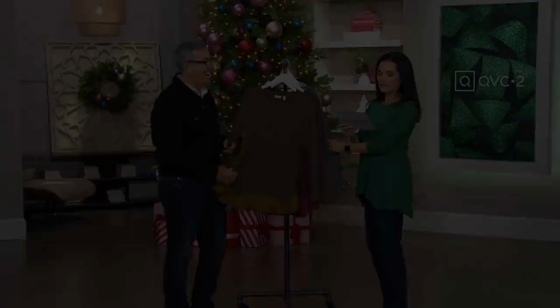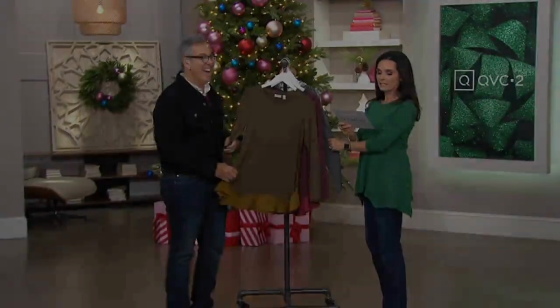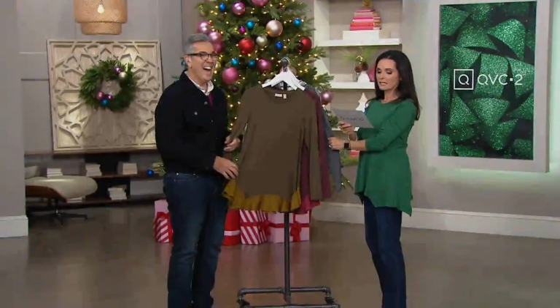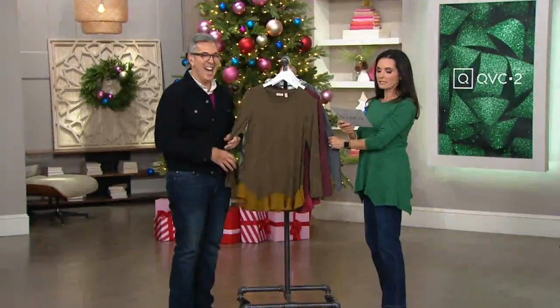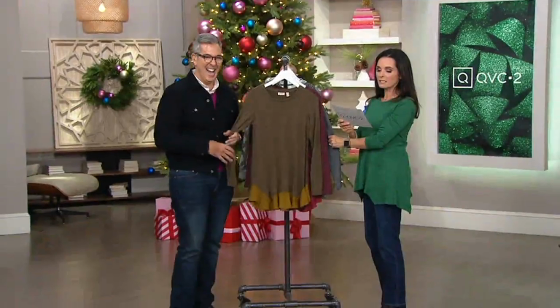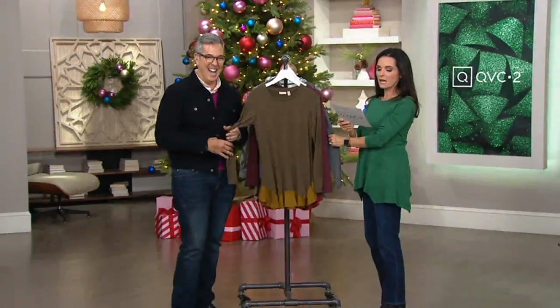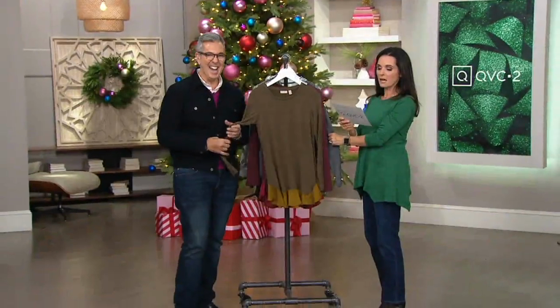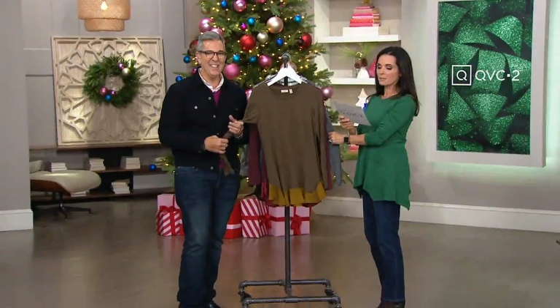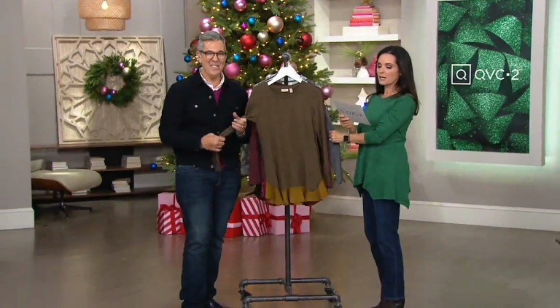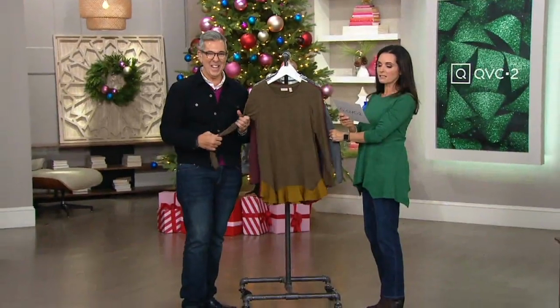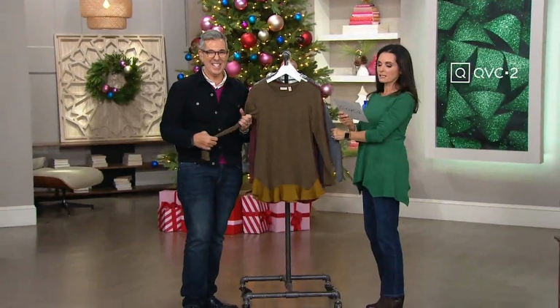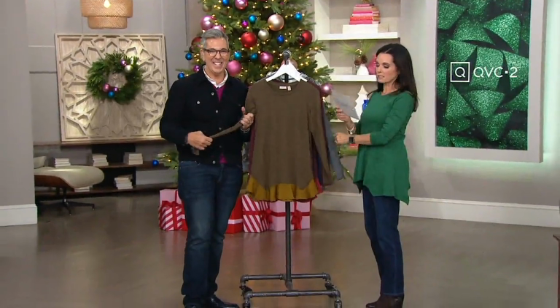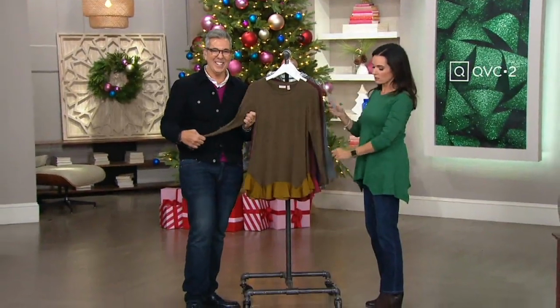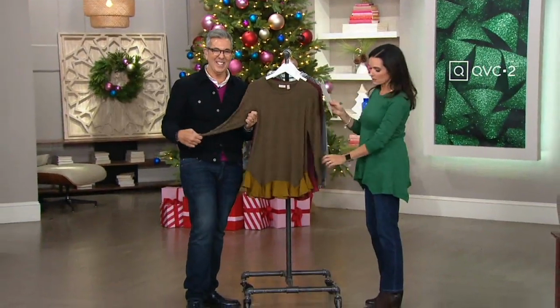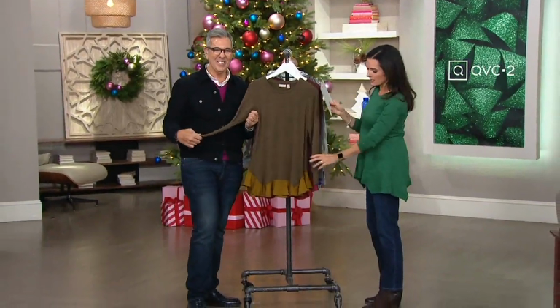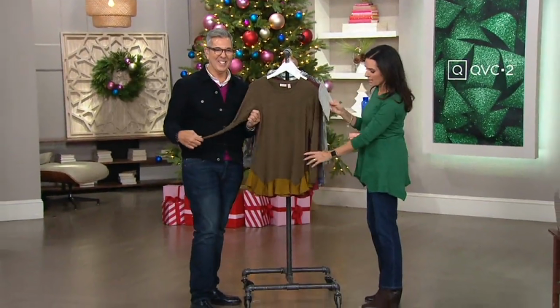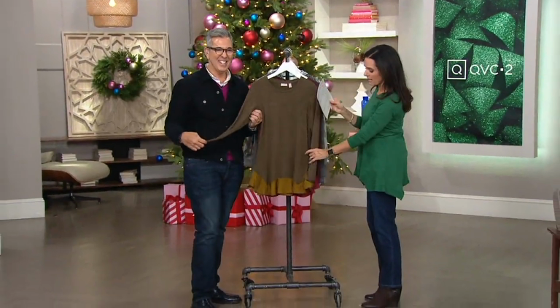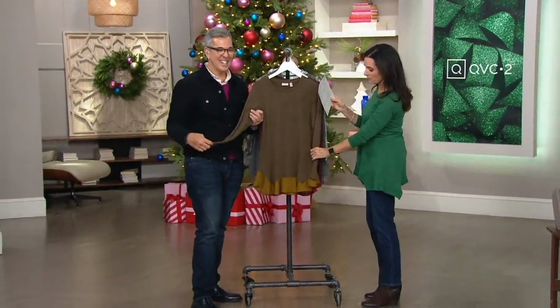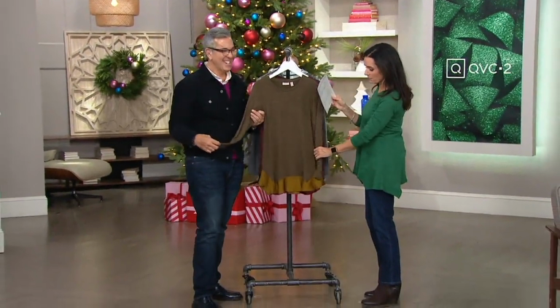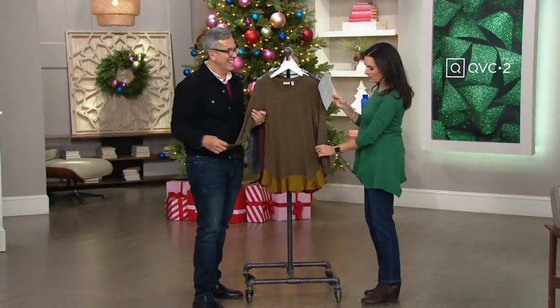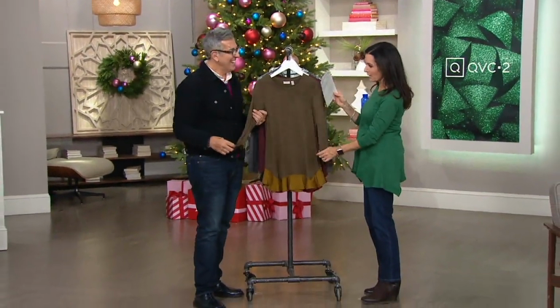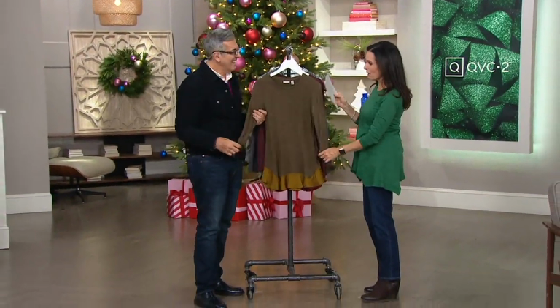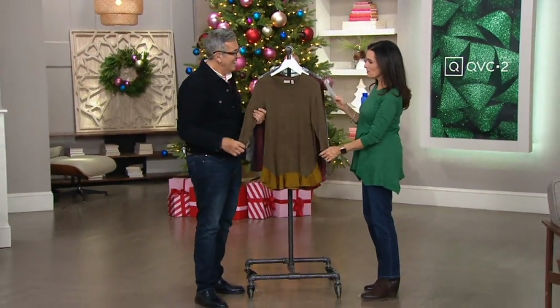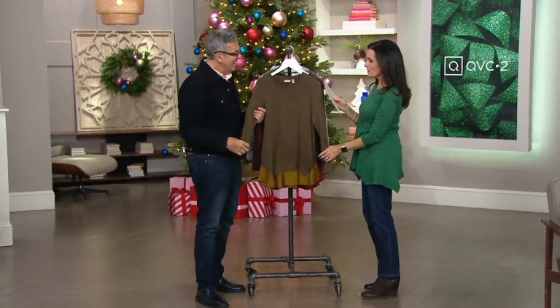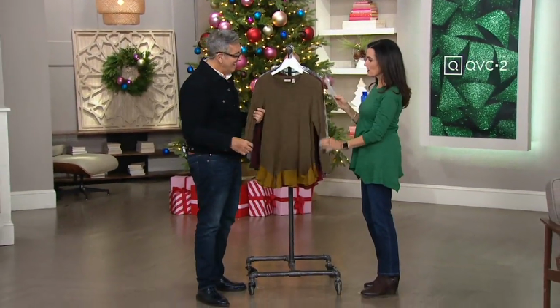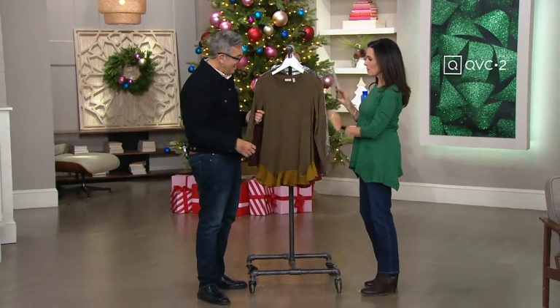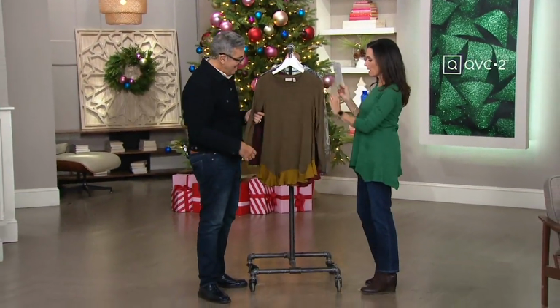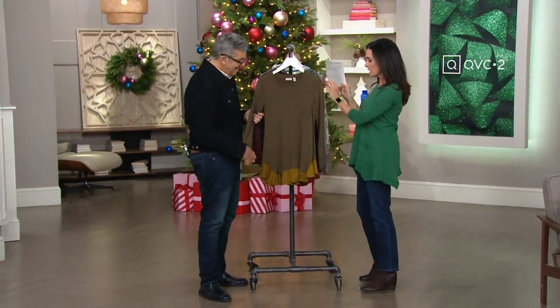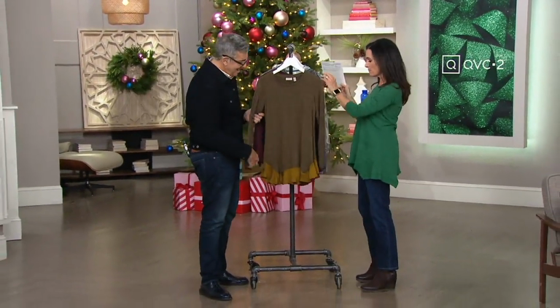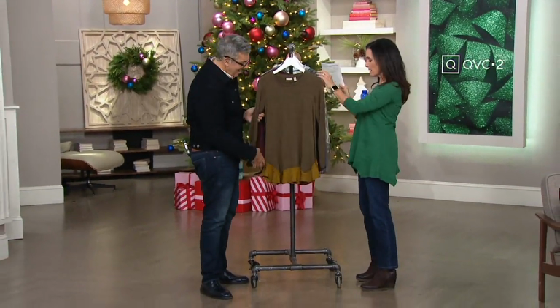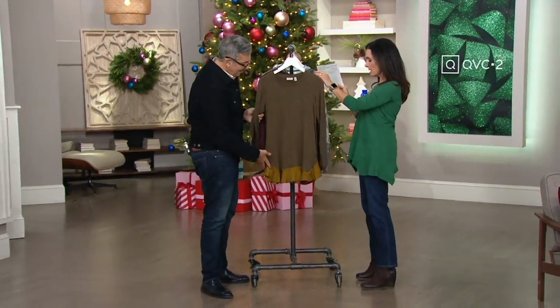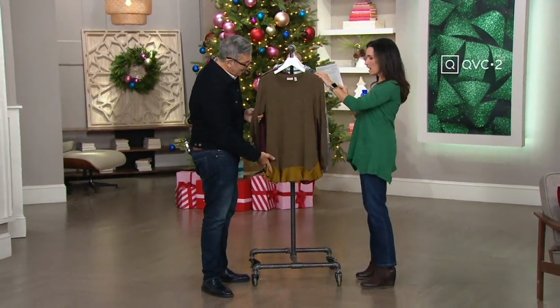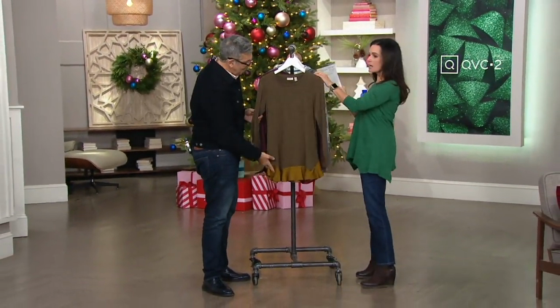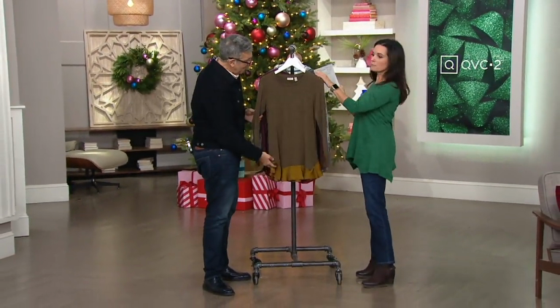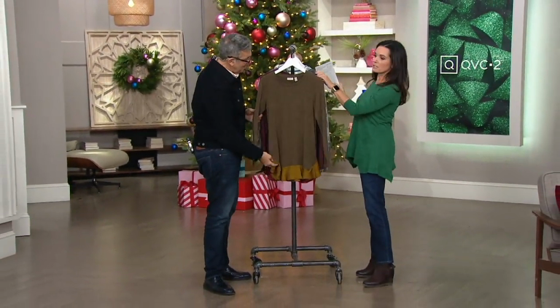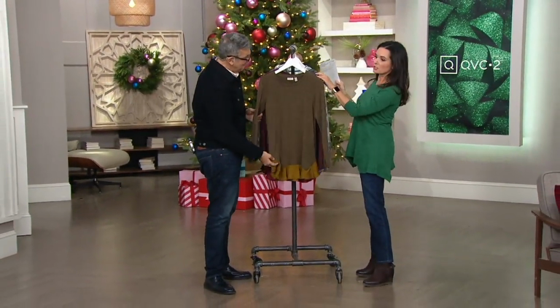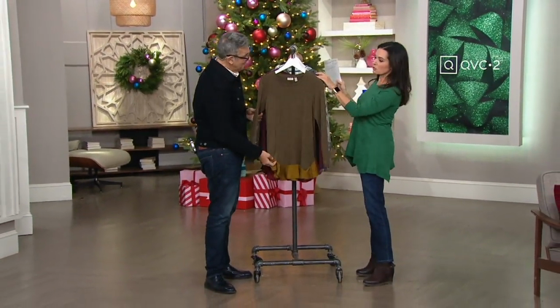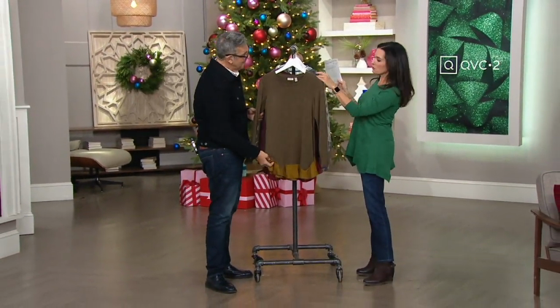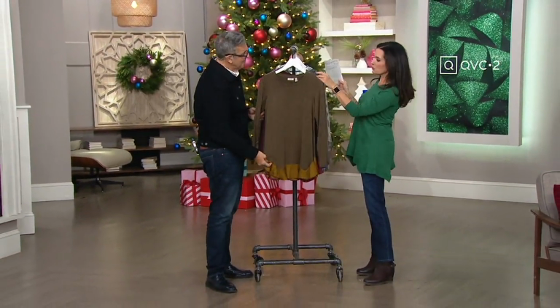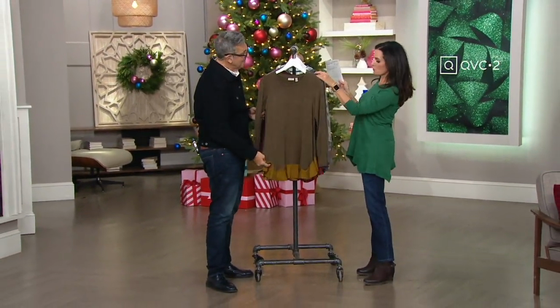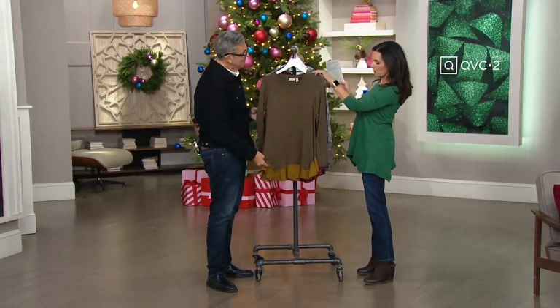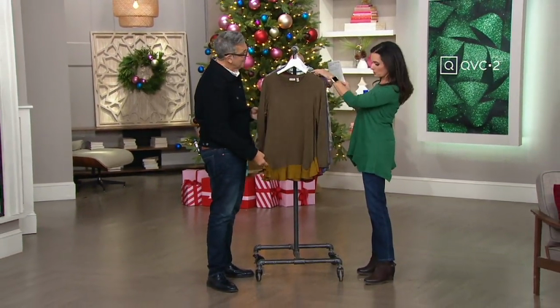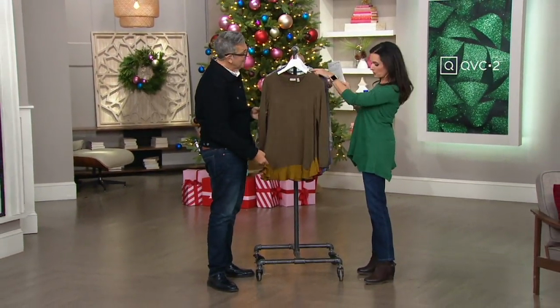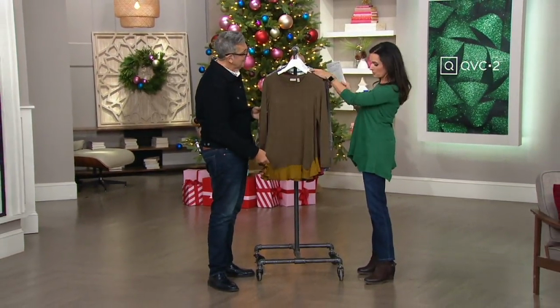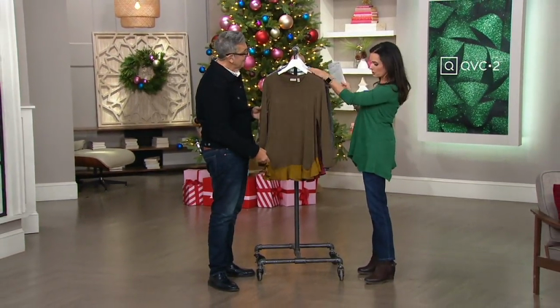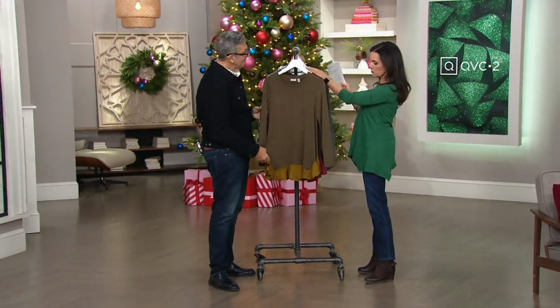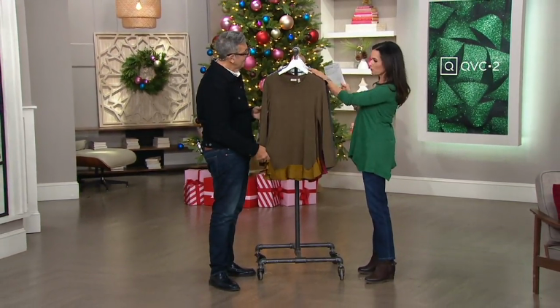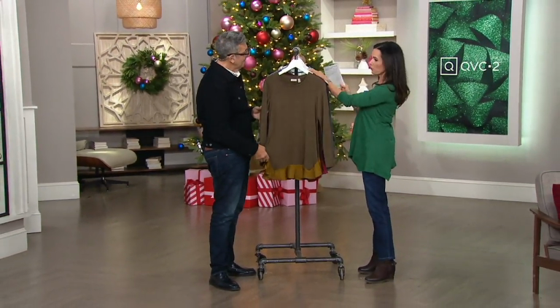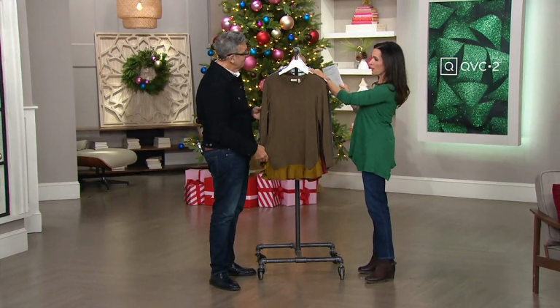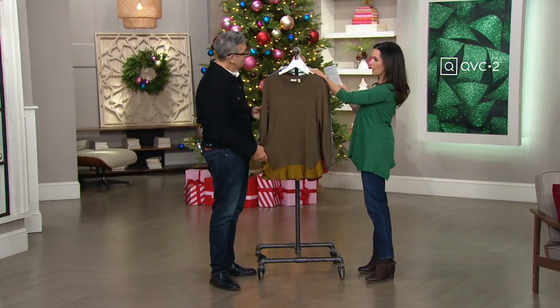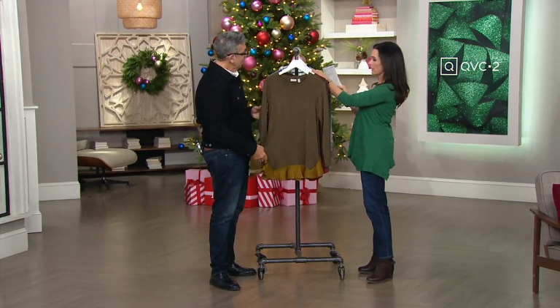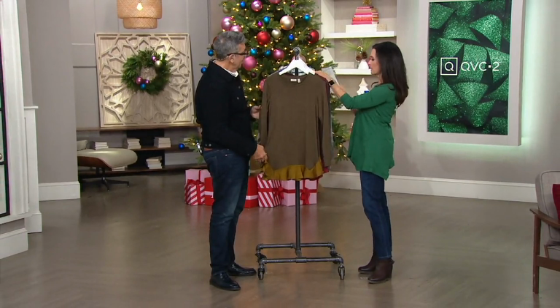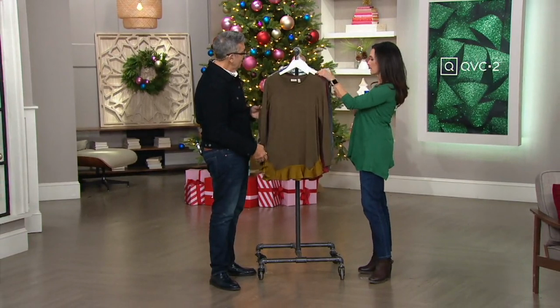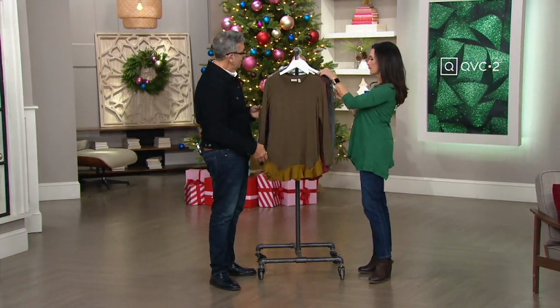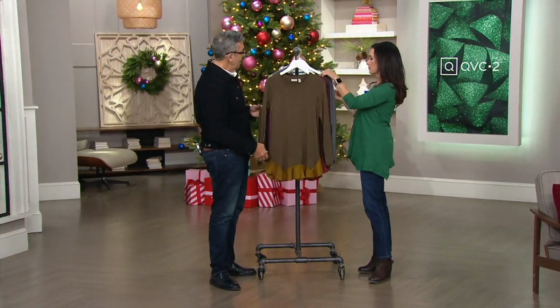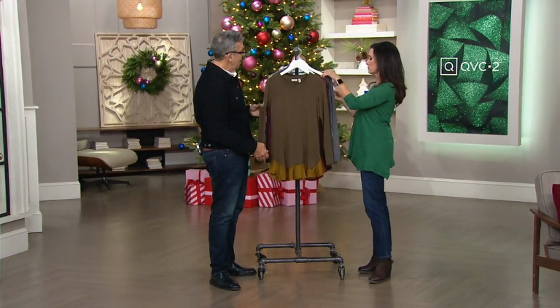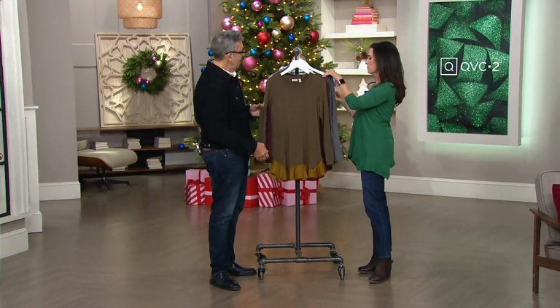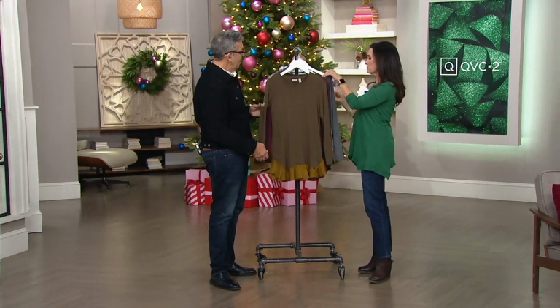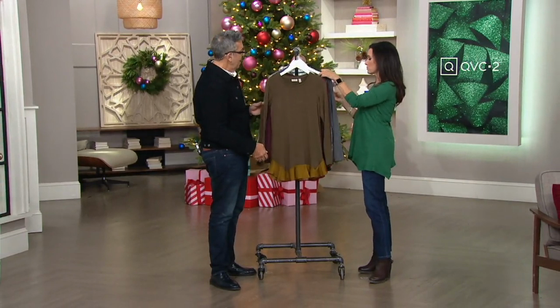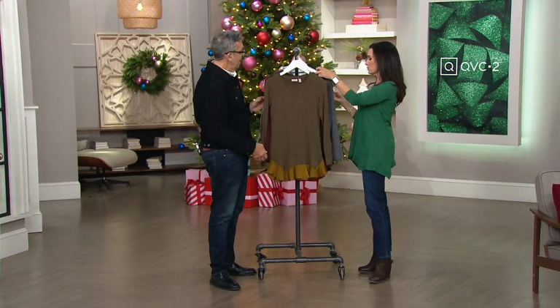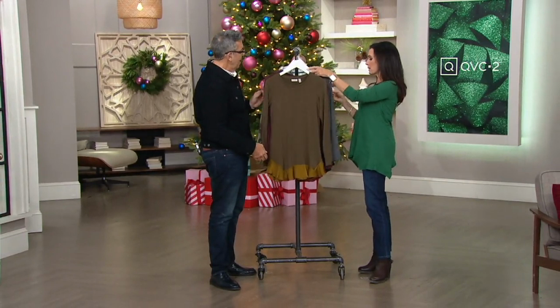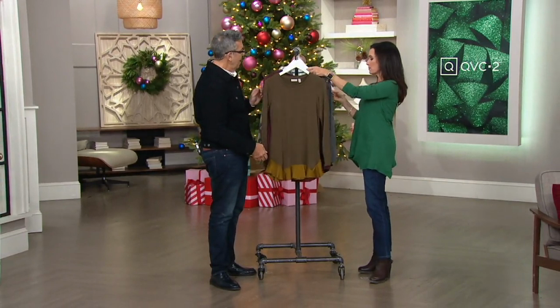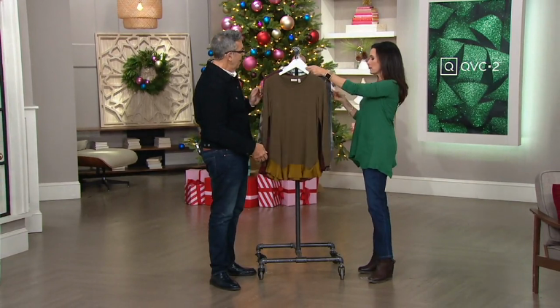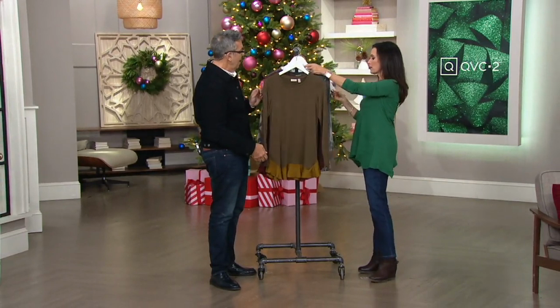We have a knit top that has this little satin flounce on the bottom. It's great. I'm not sure which one I want — I'm going to do gray. I think I'm going to do this gray mink.